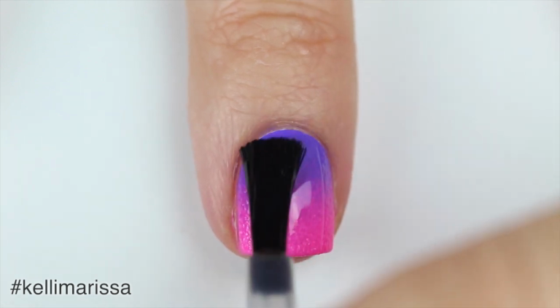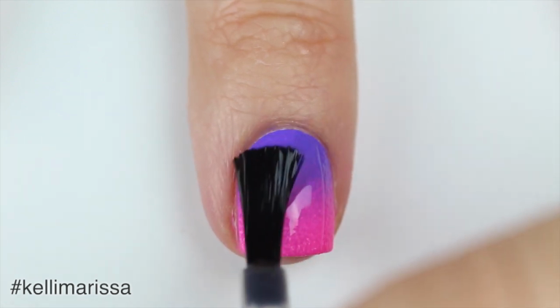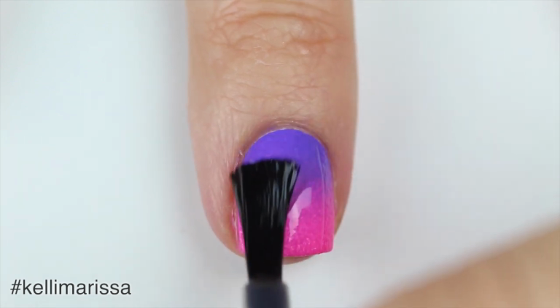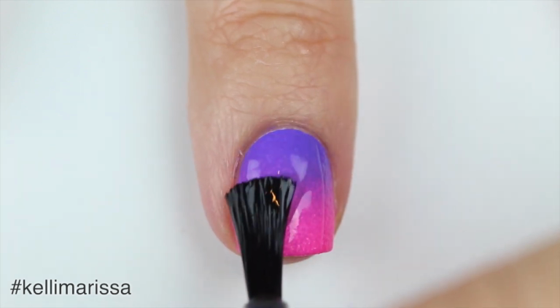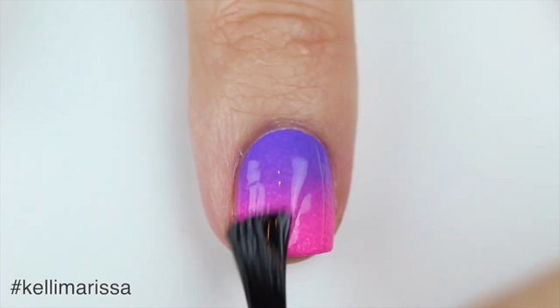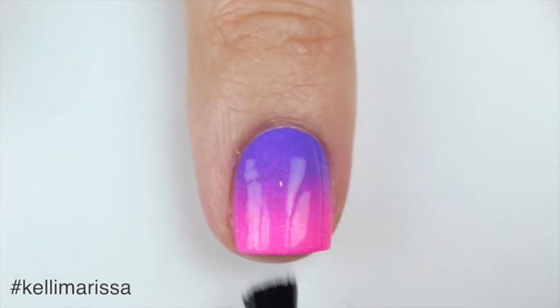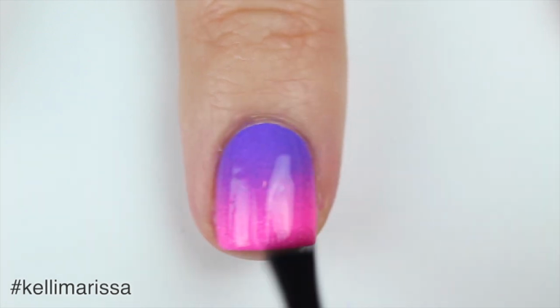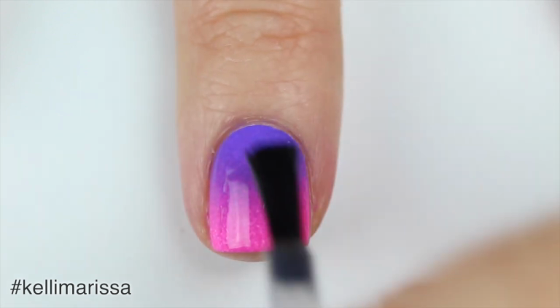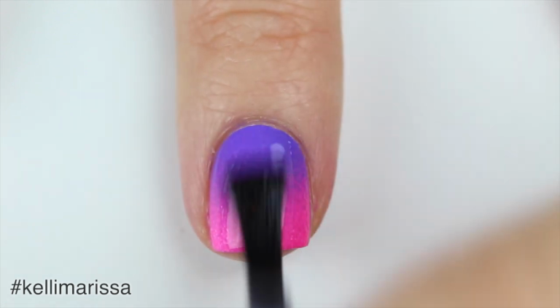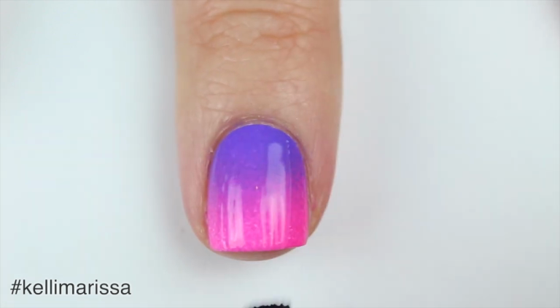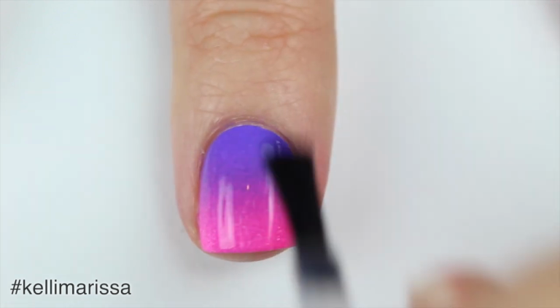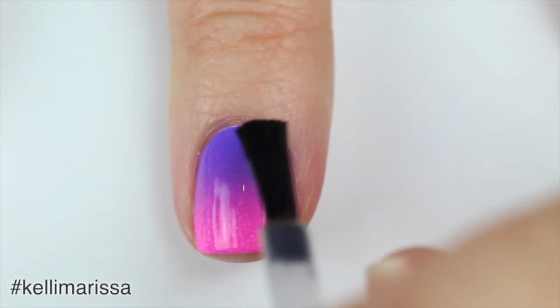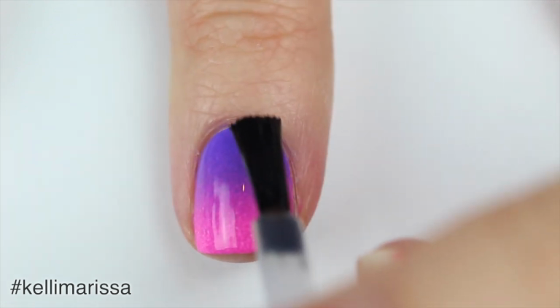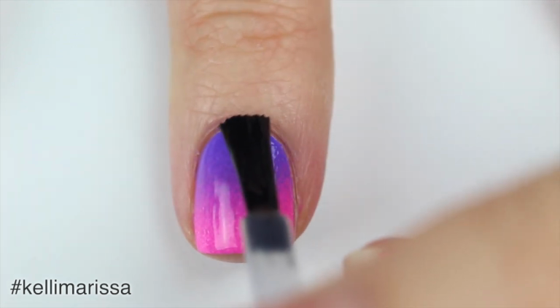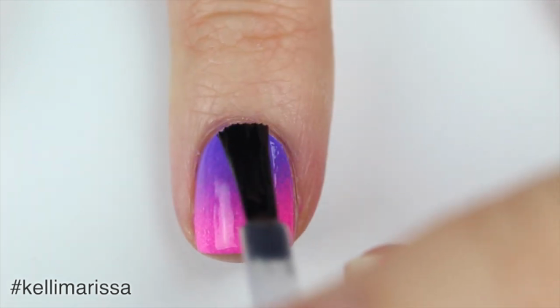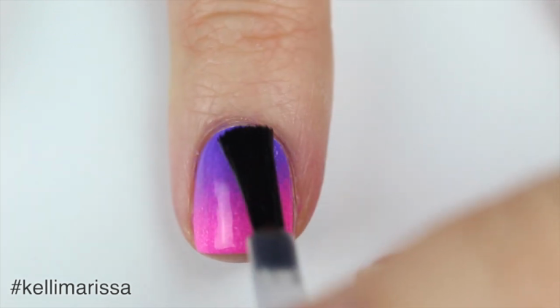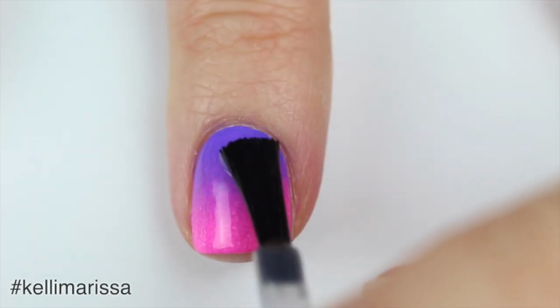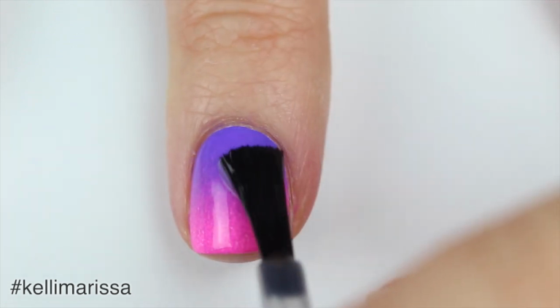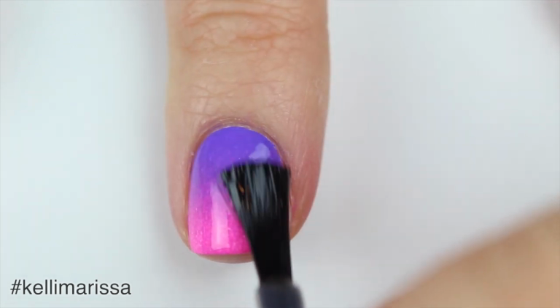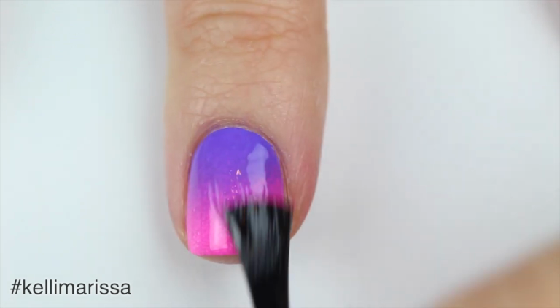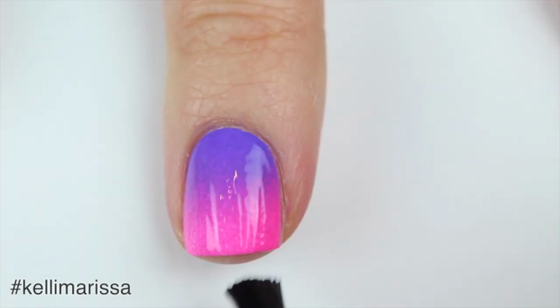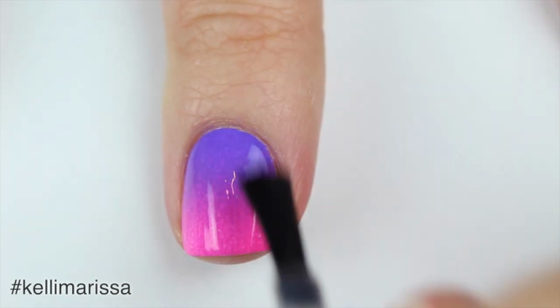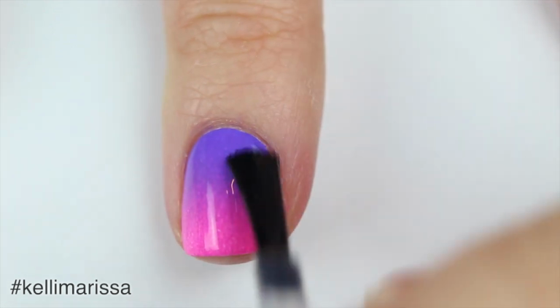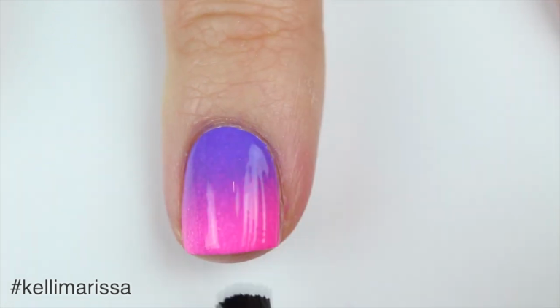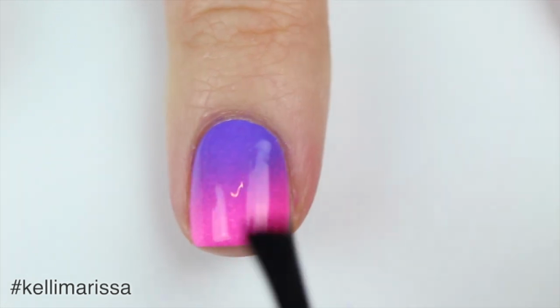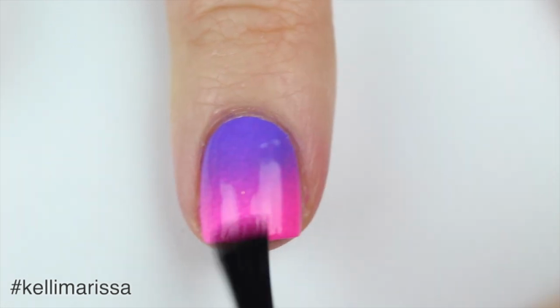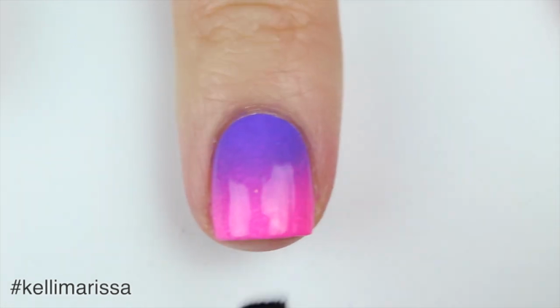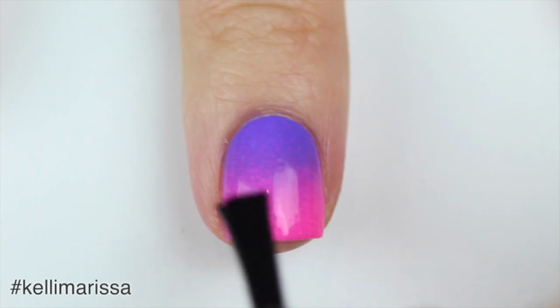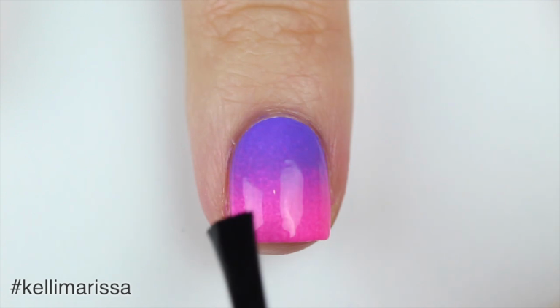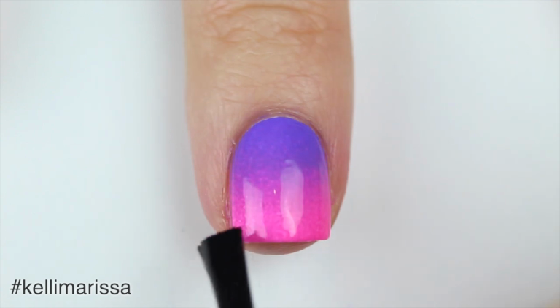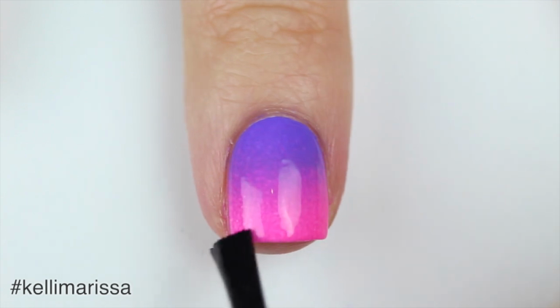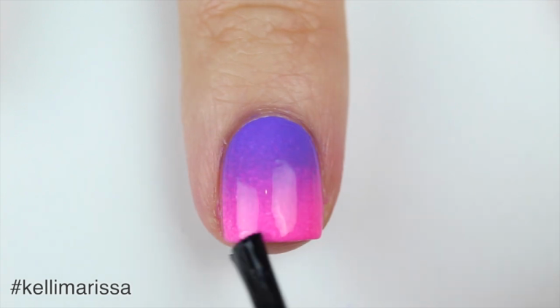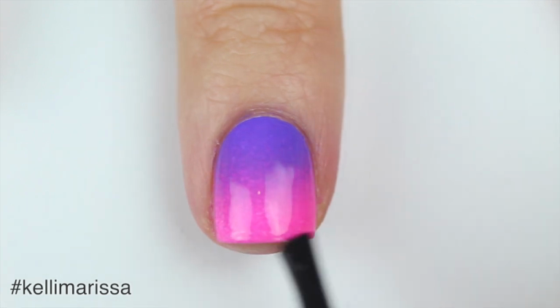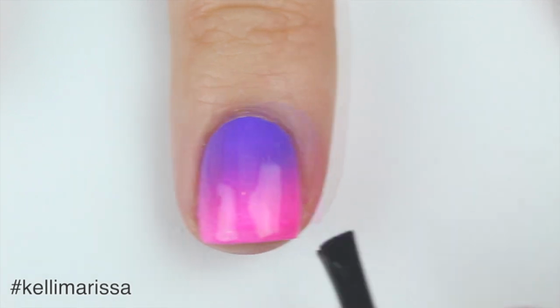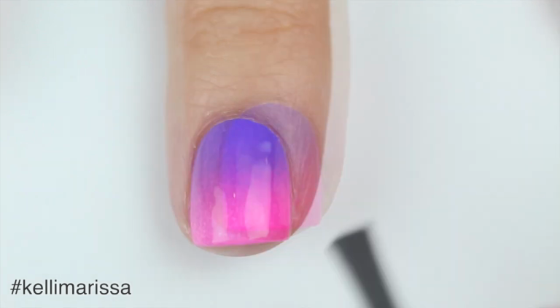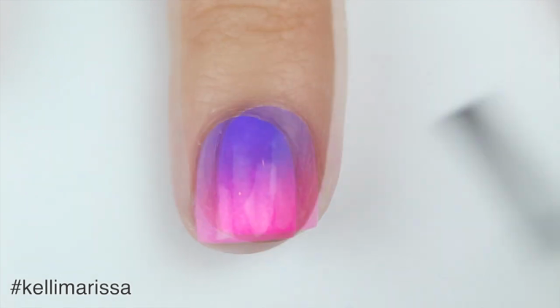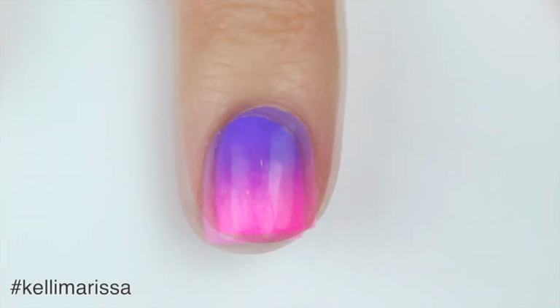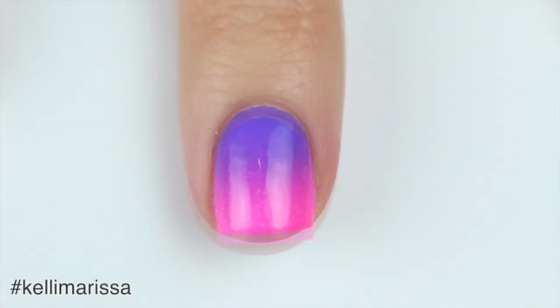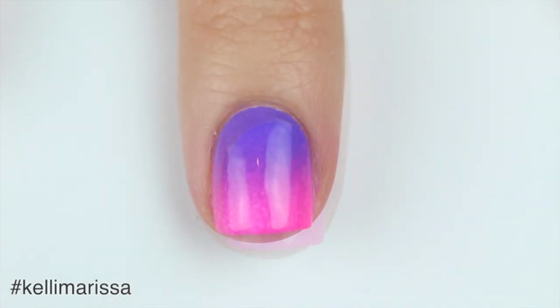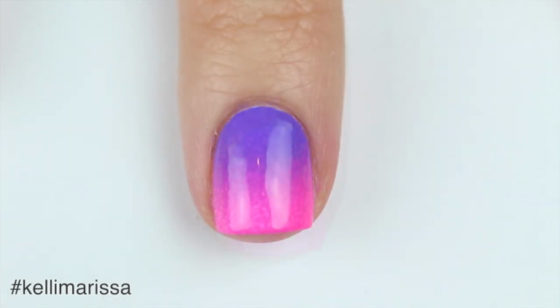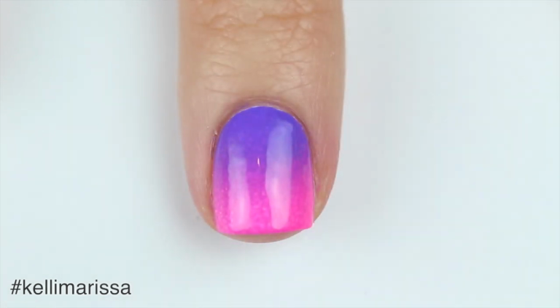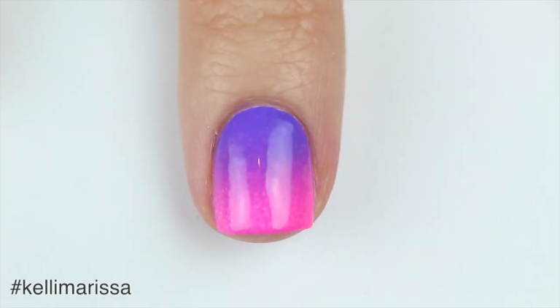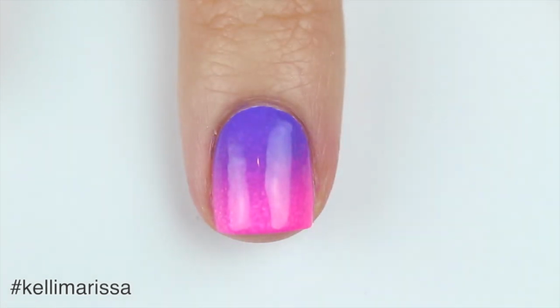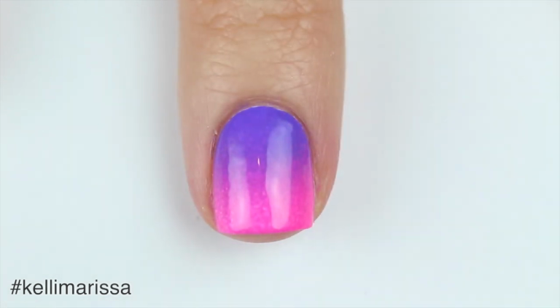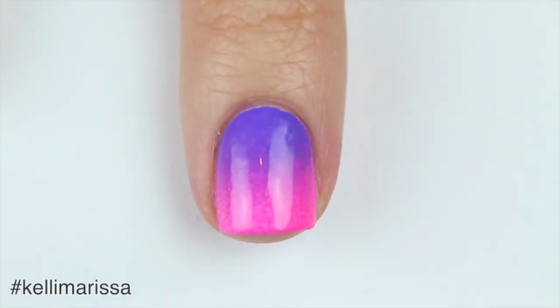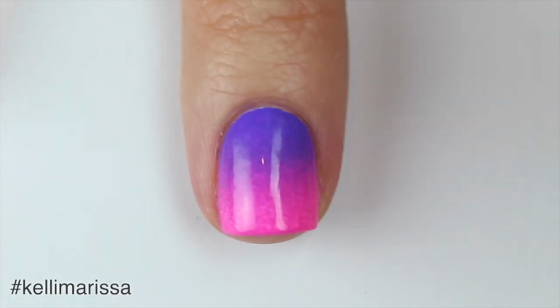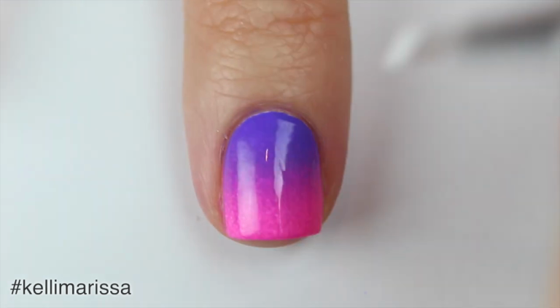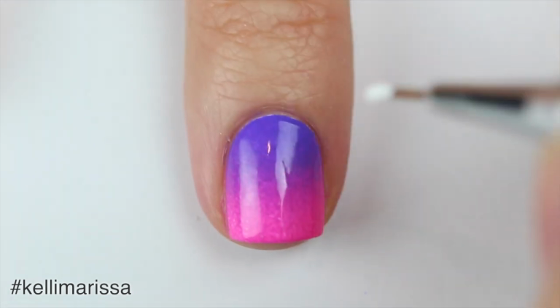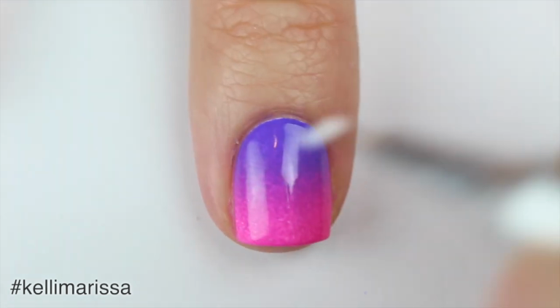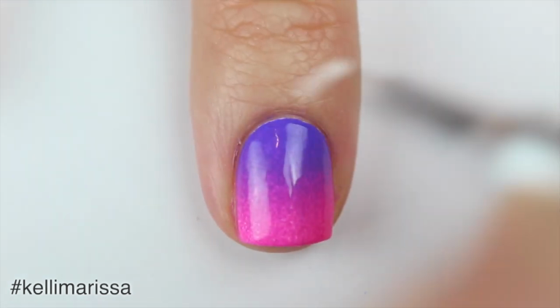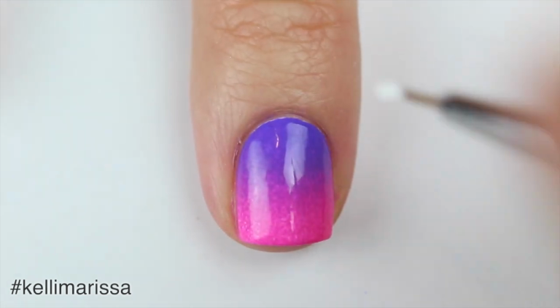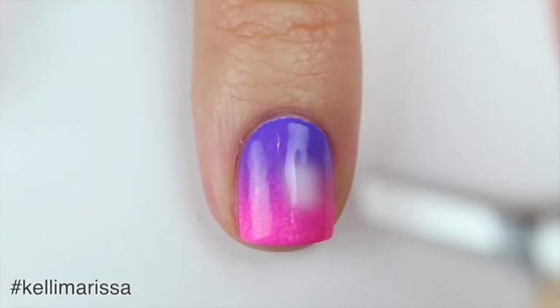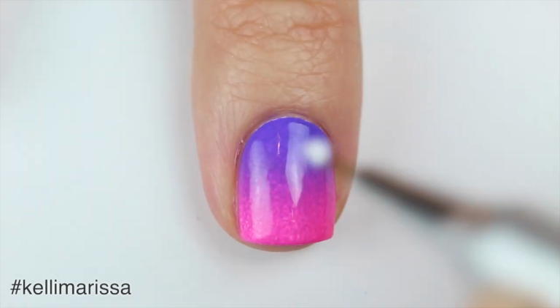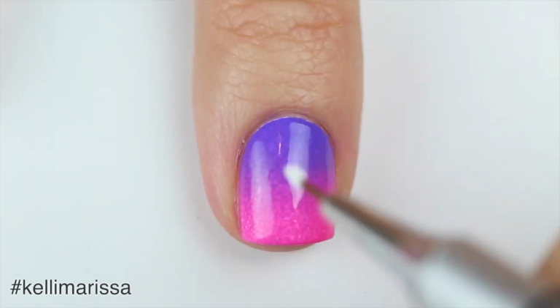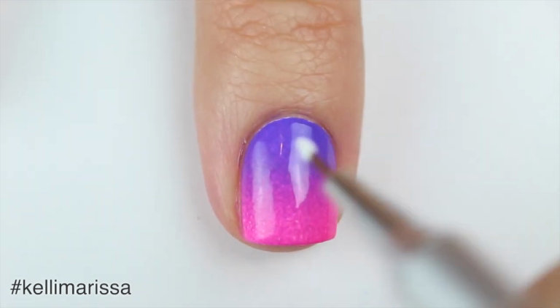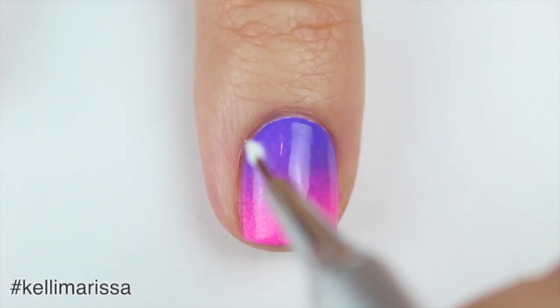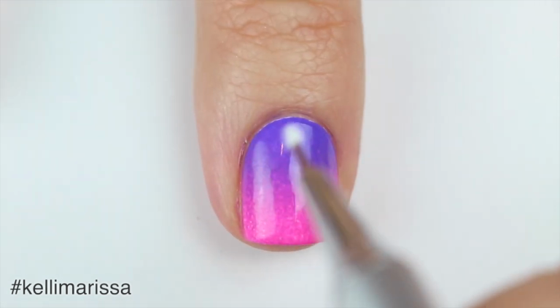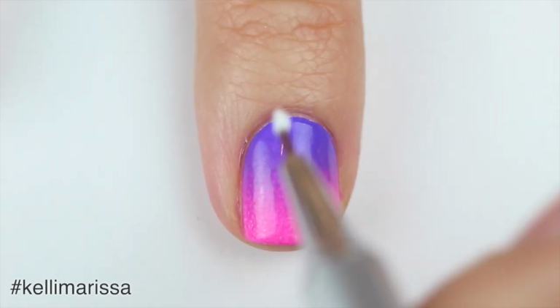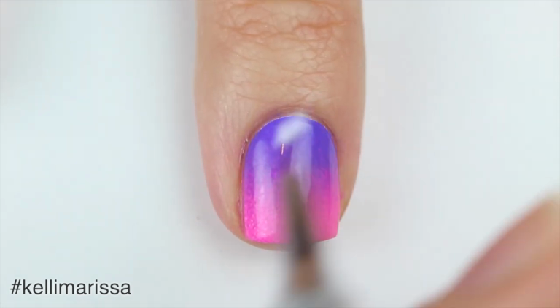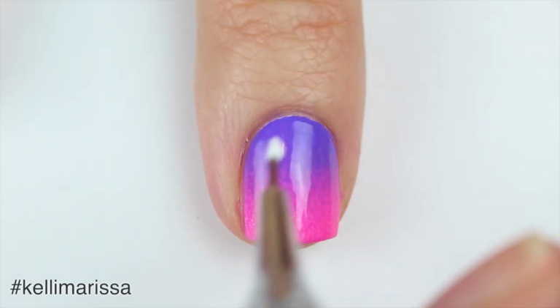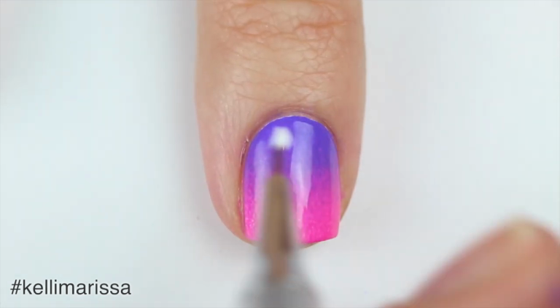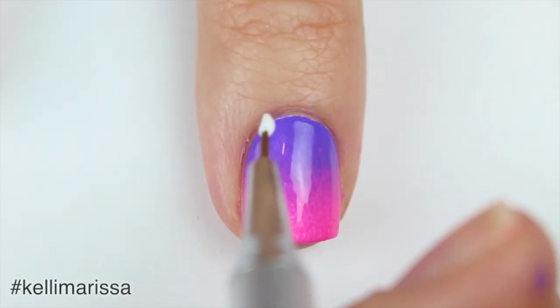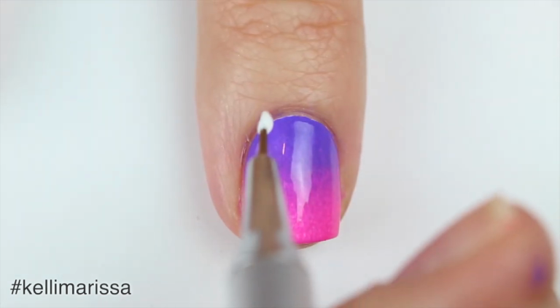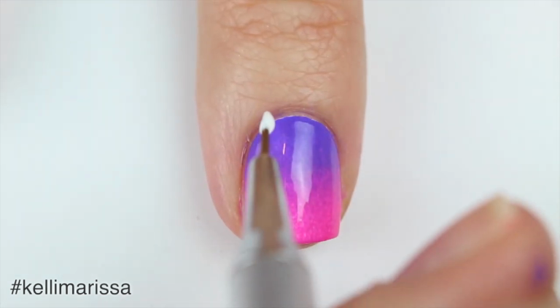I absolutely love the way this gradient turned out, so I decided to apply some top coat and wear it for a little bit on its own before I moved on to the next step. The next thing I'm going to do is take my white nail polish and my nail art brush.